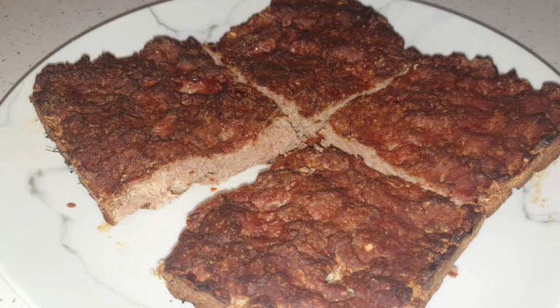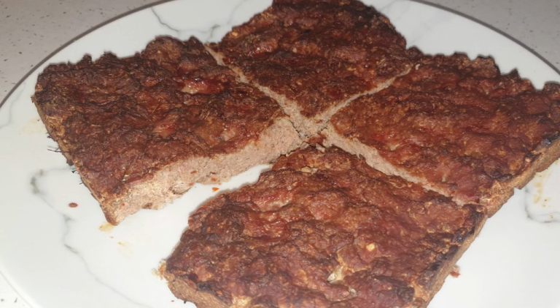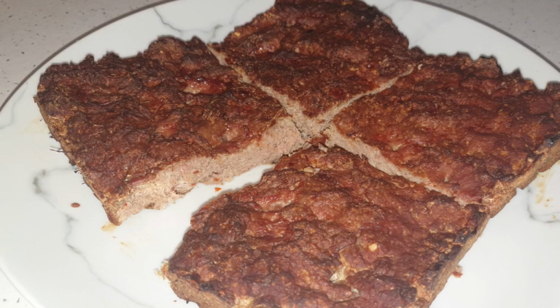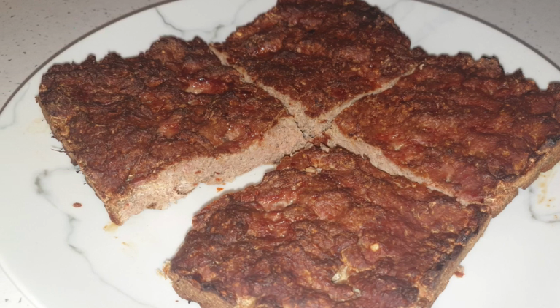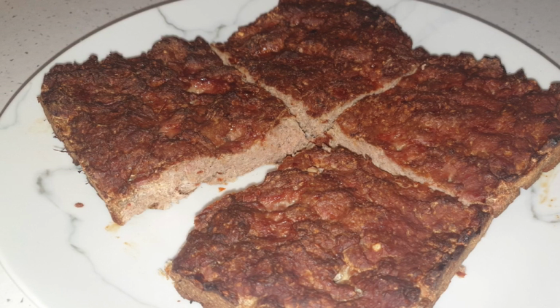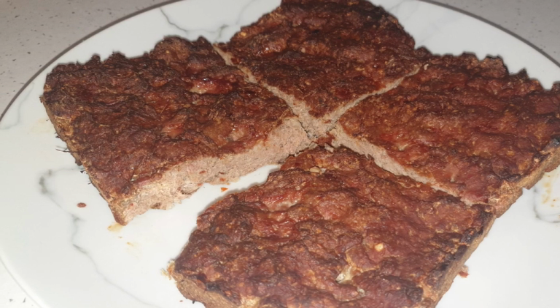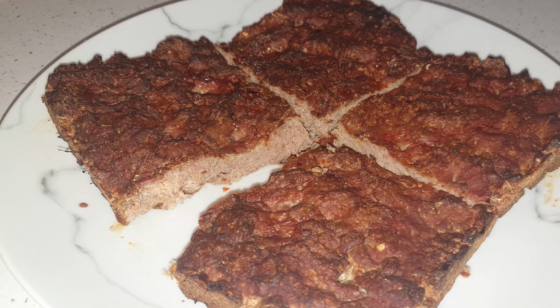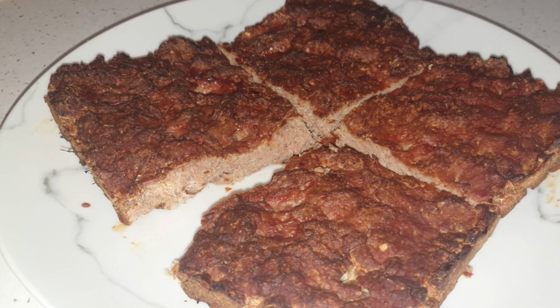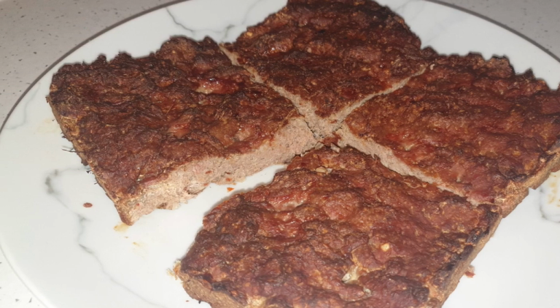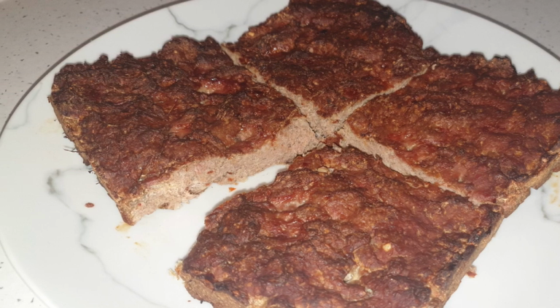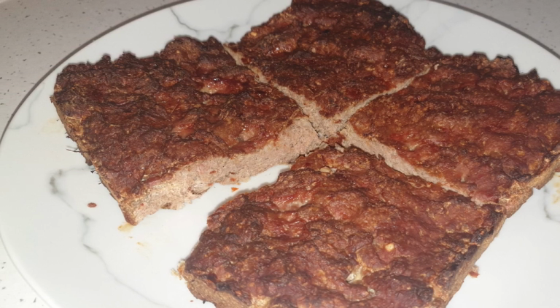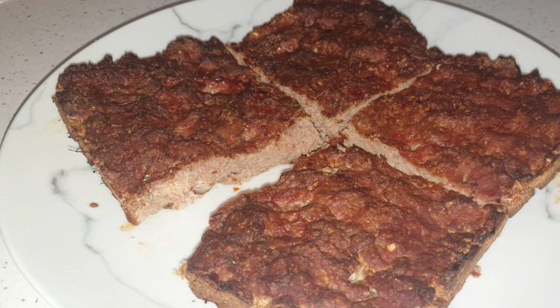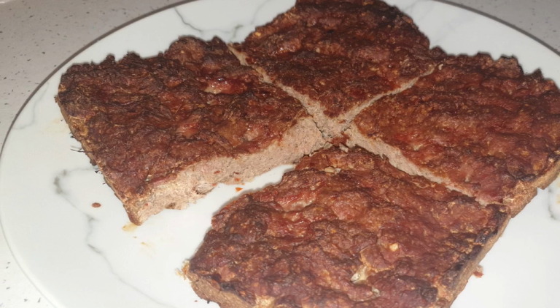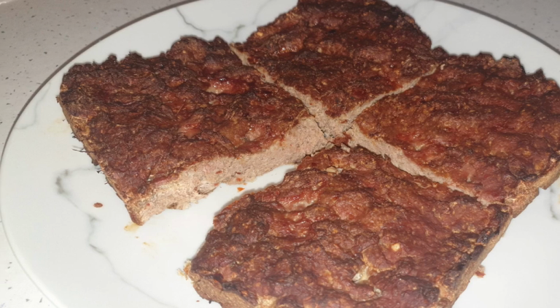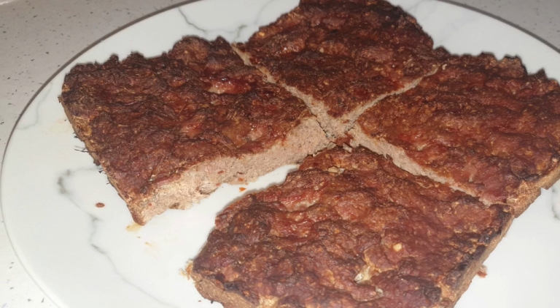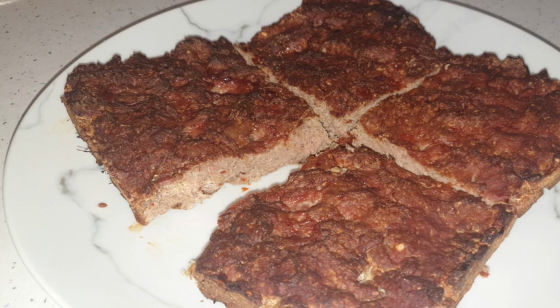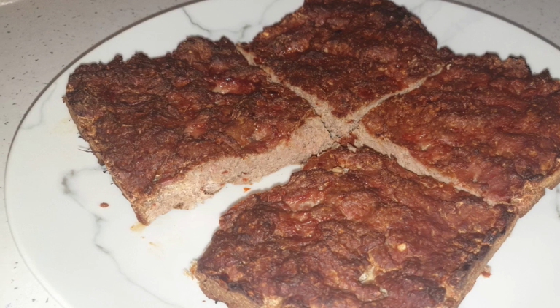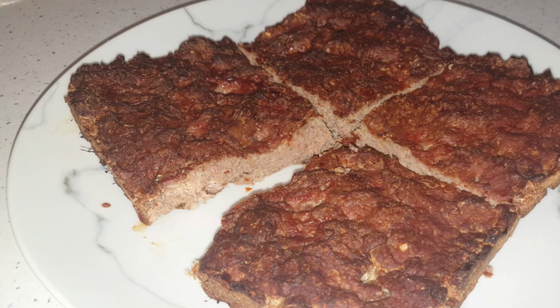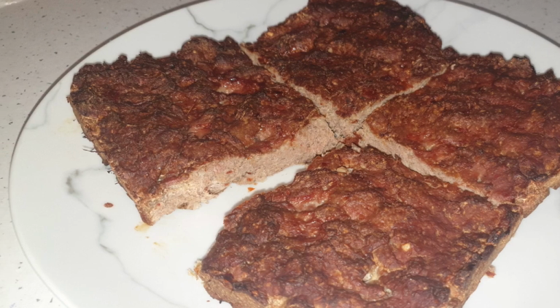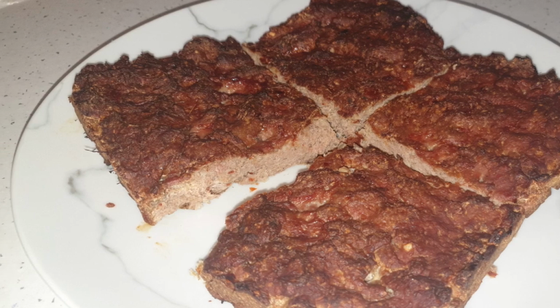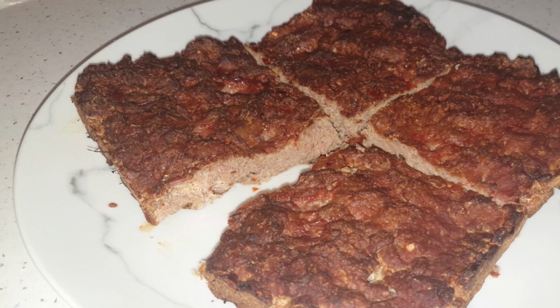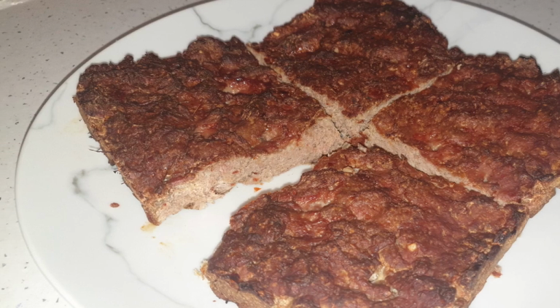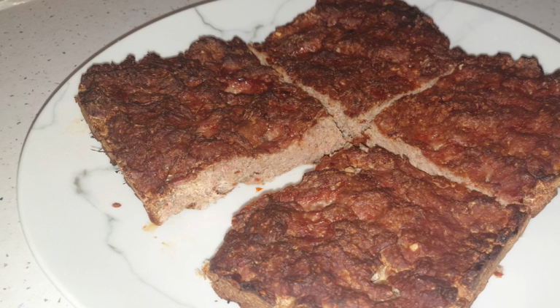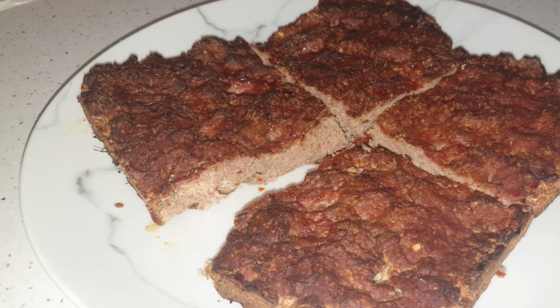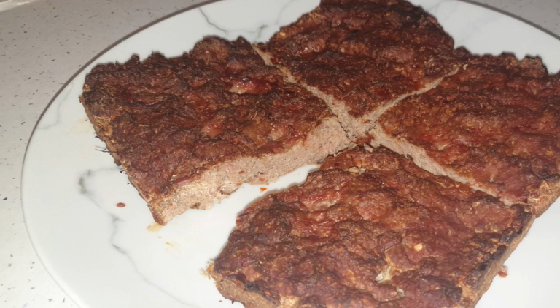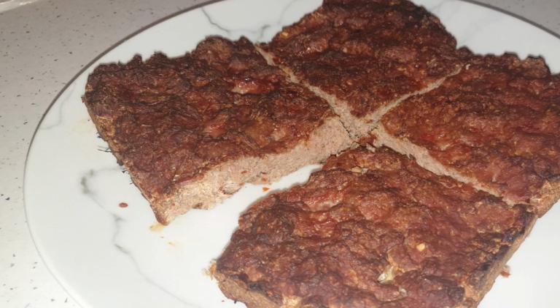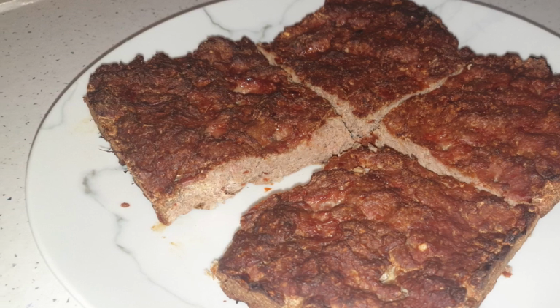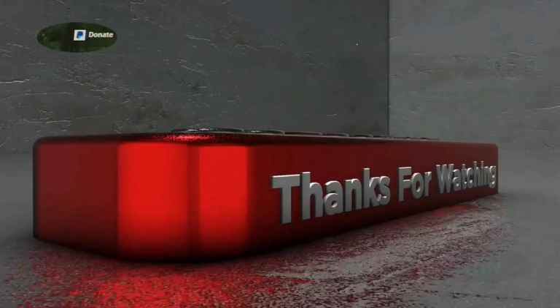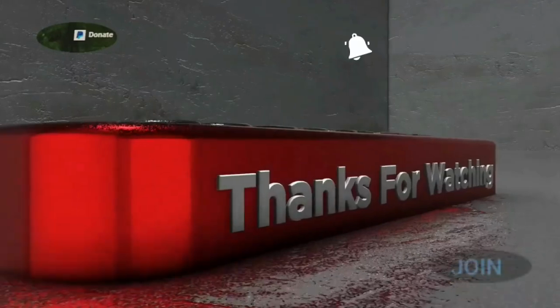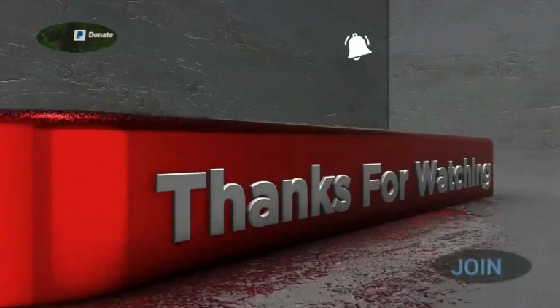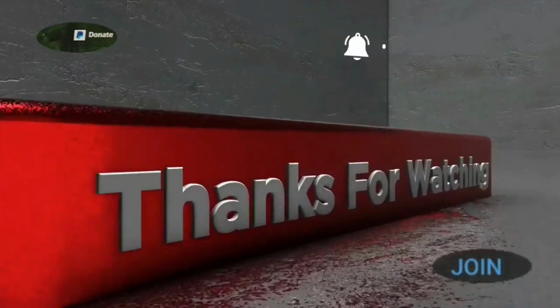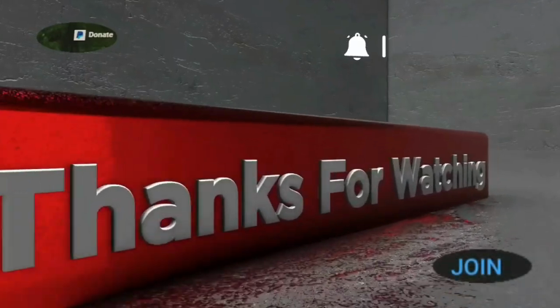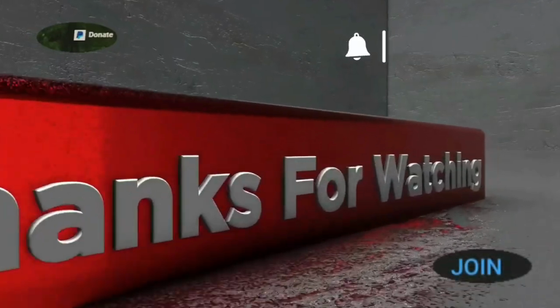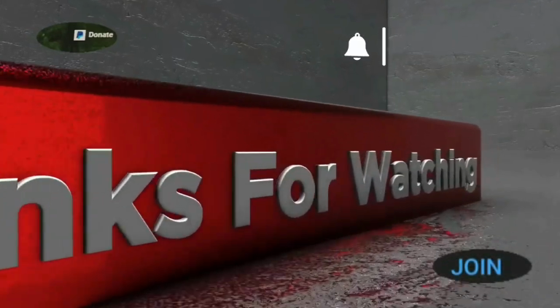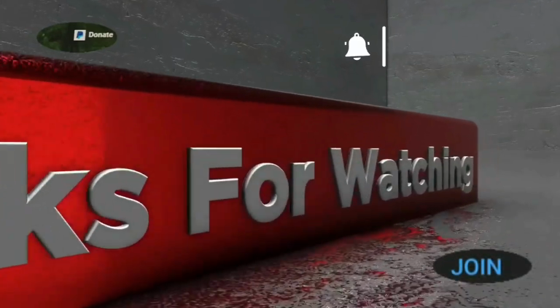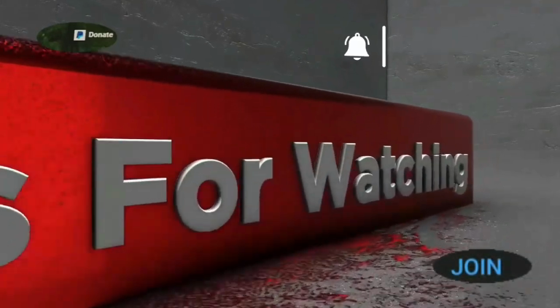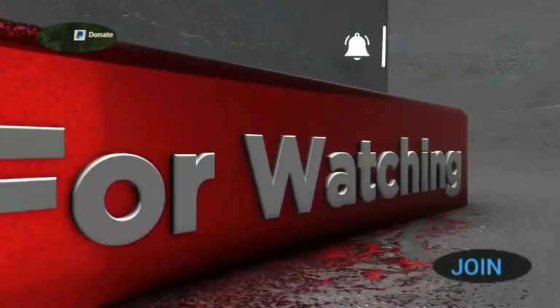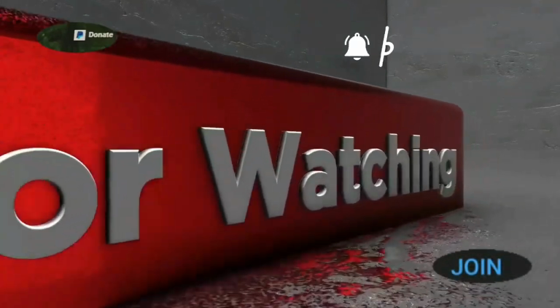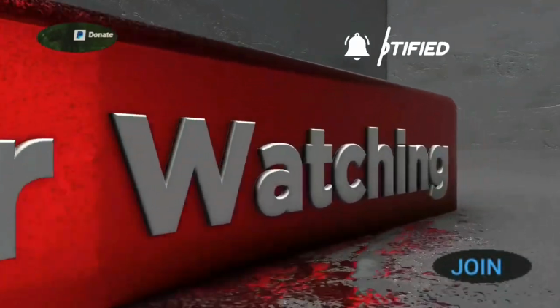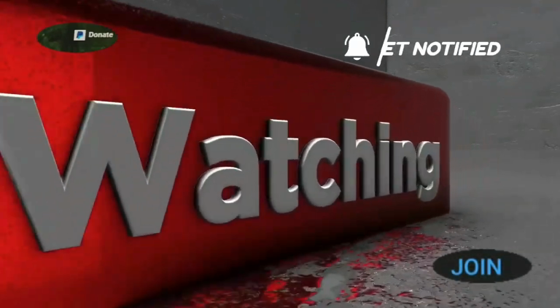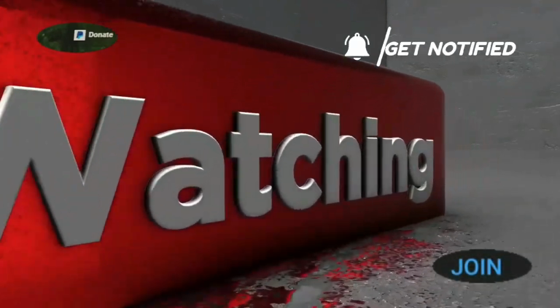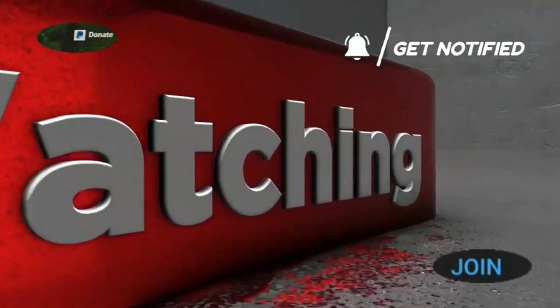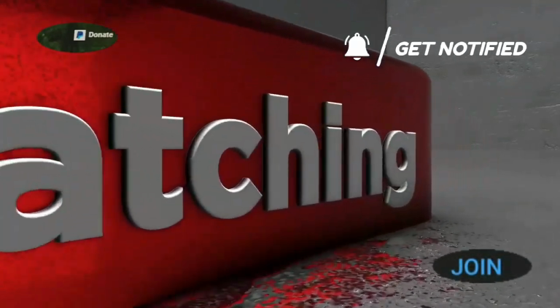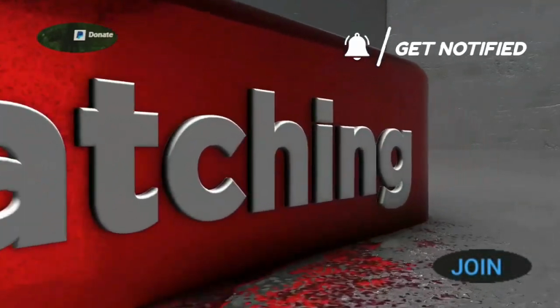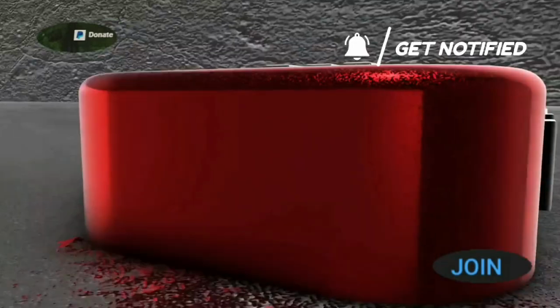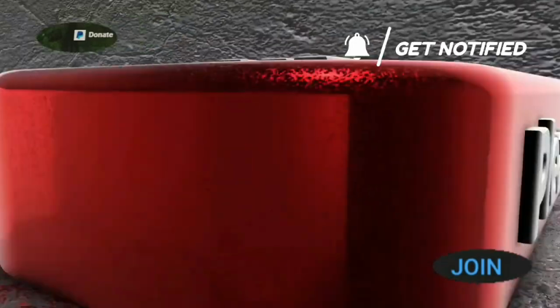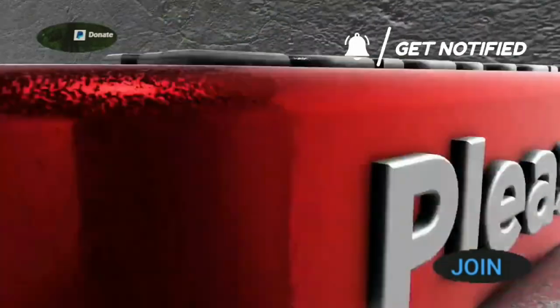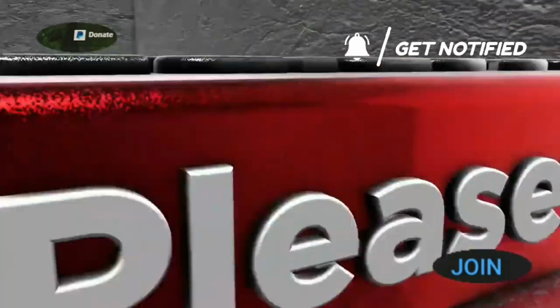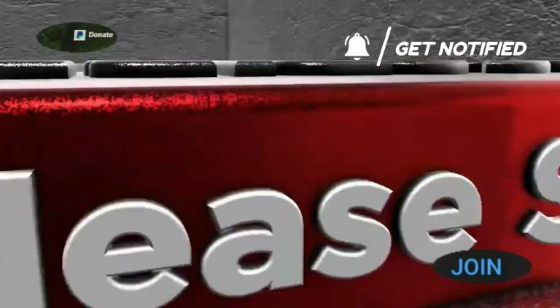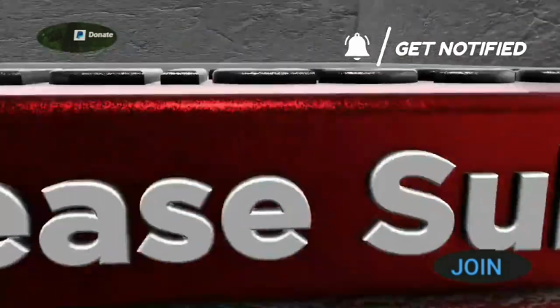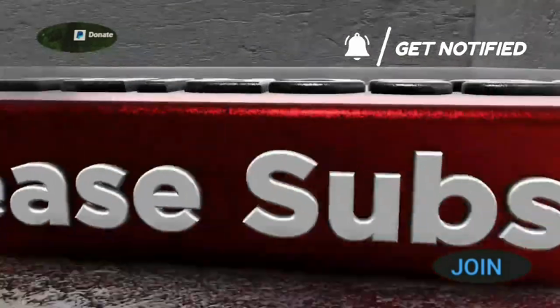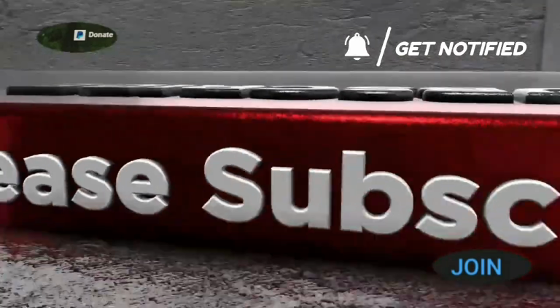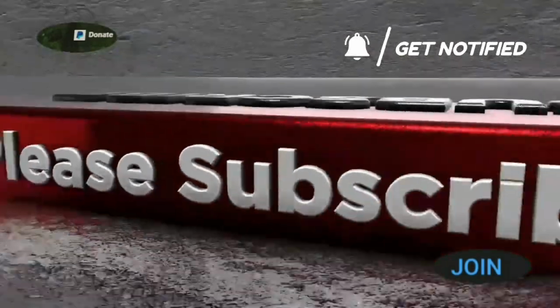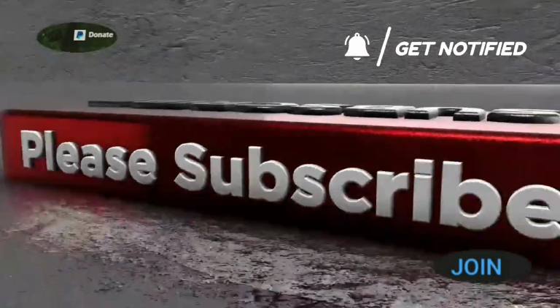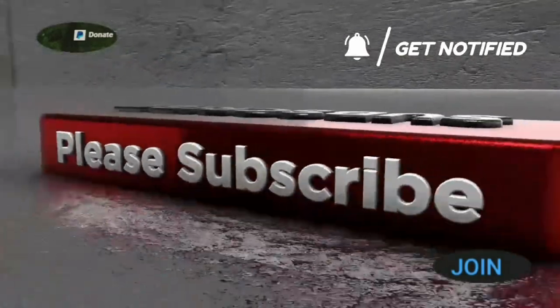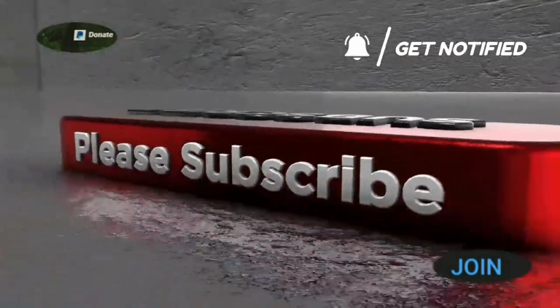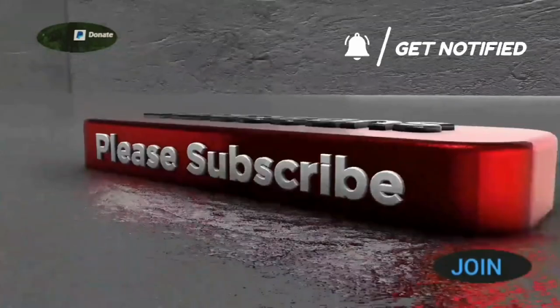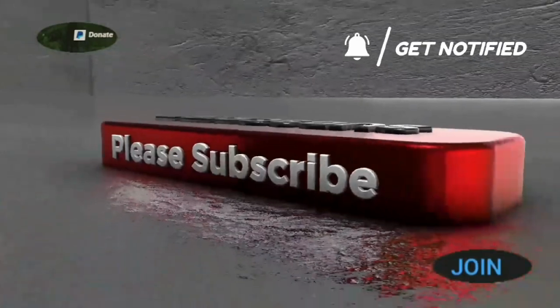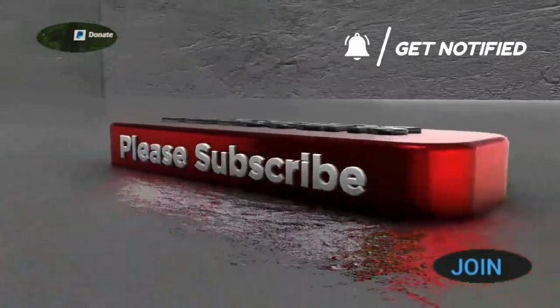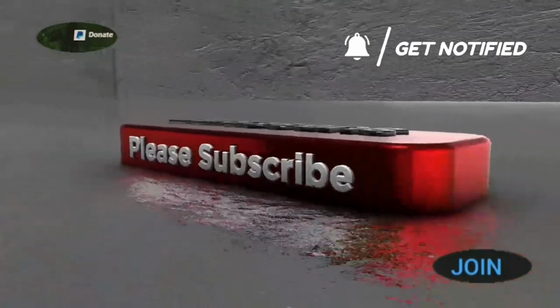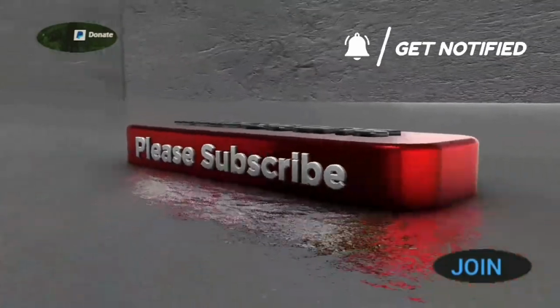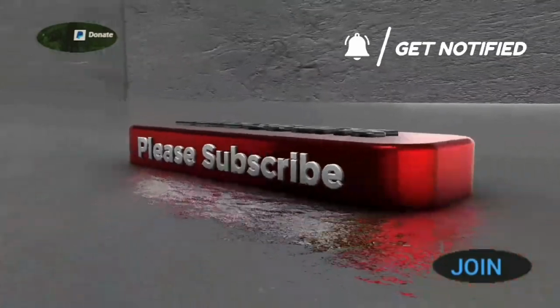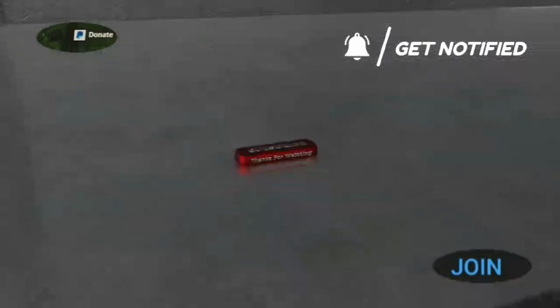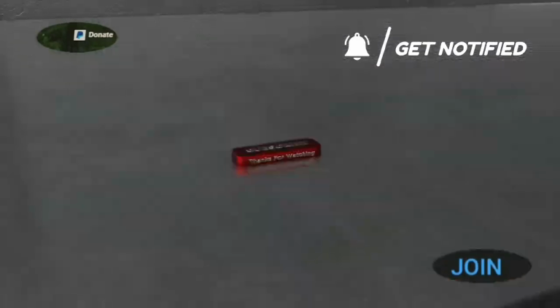As ever, thanks for watching. See you next video.